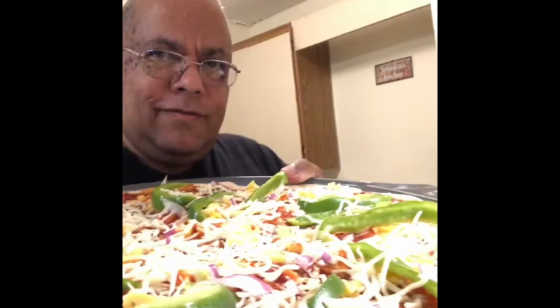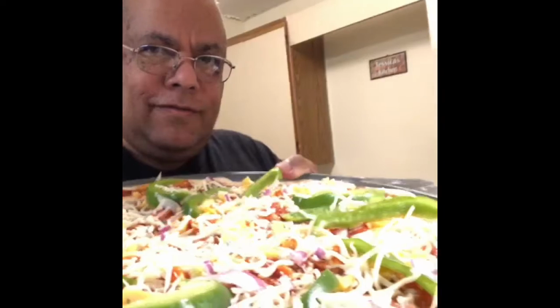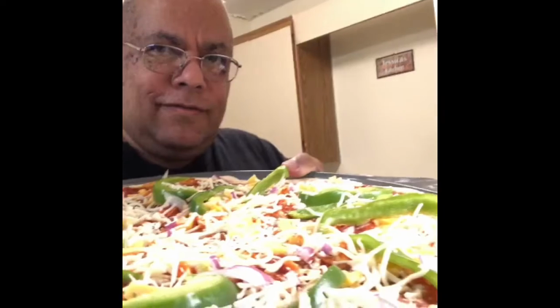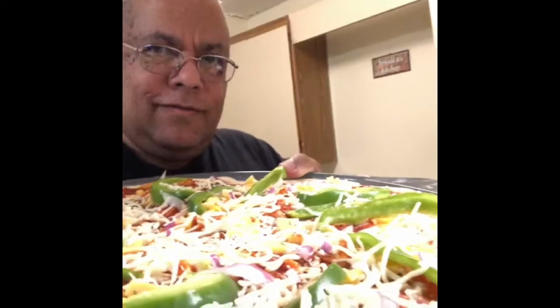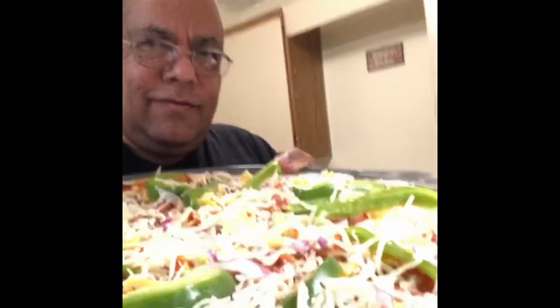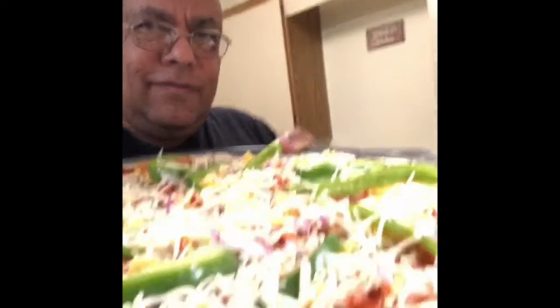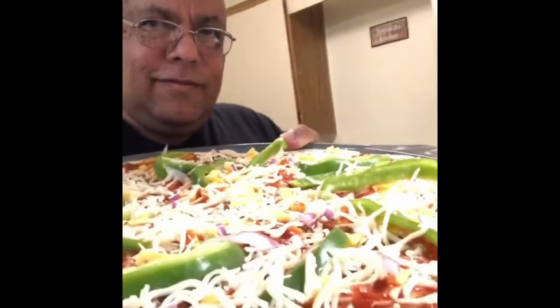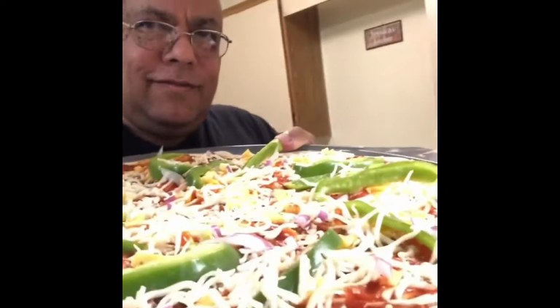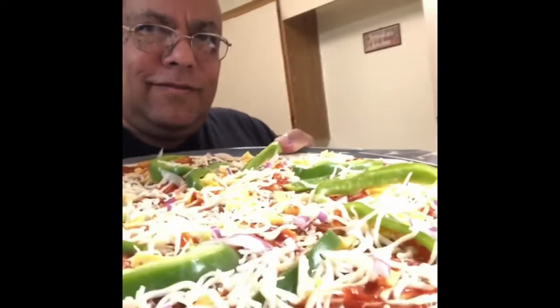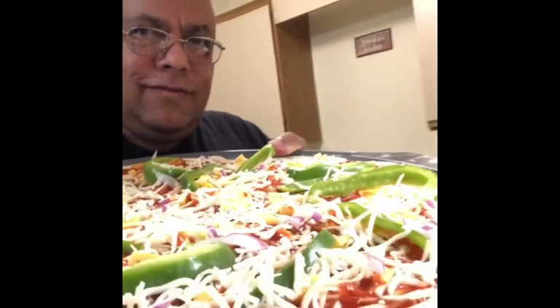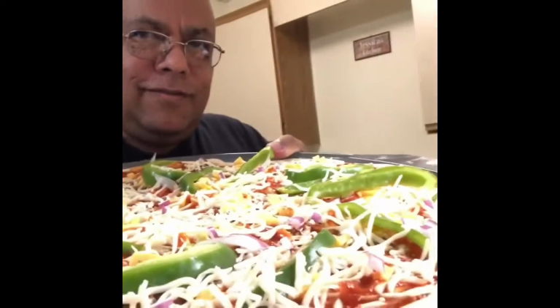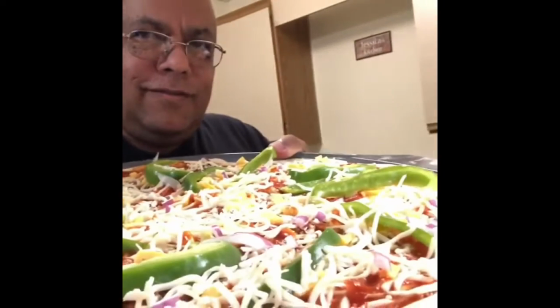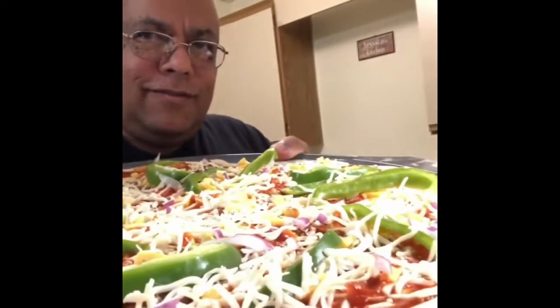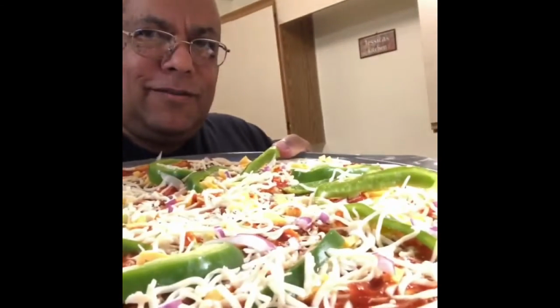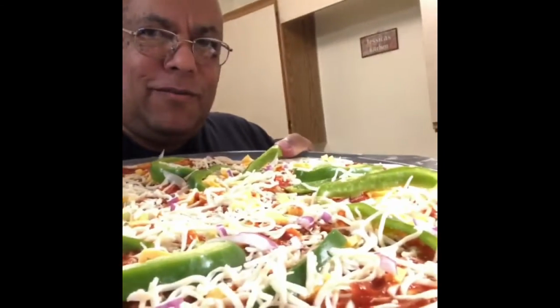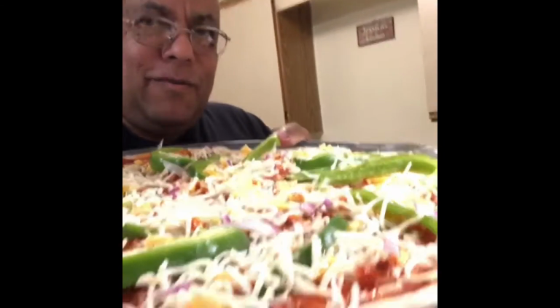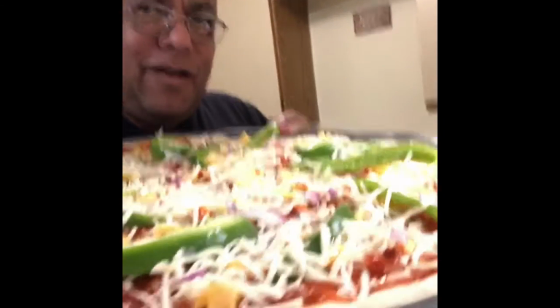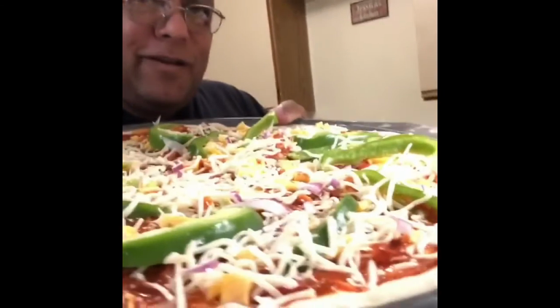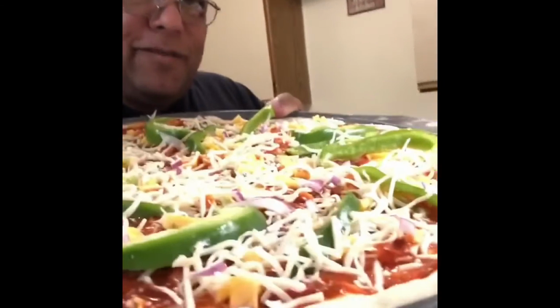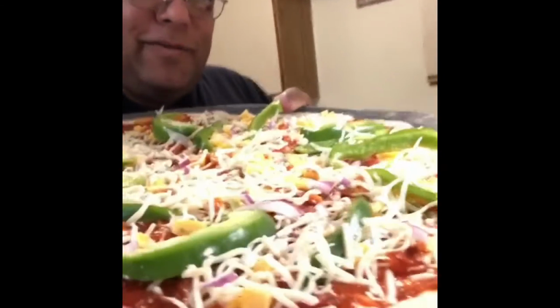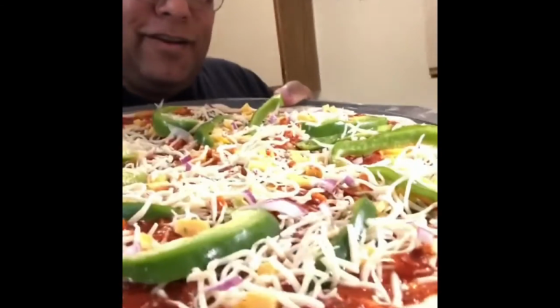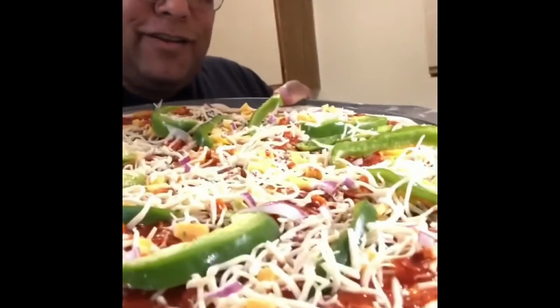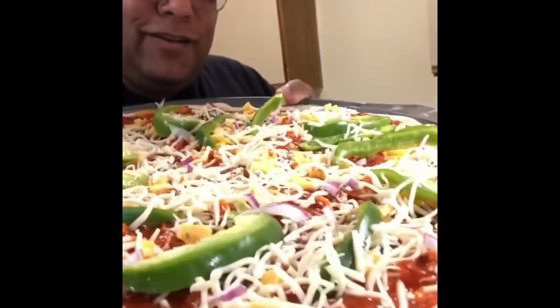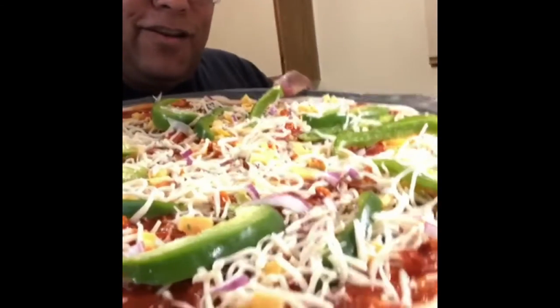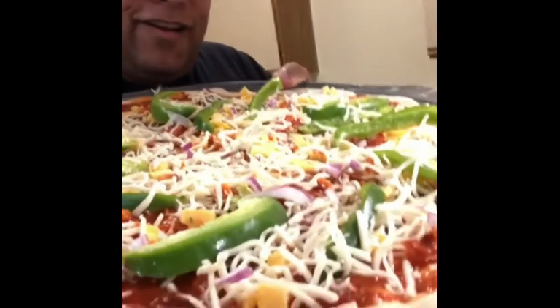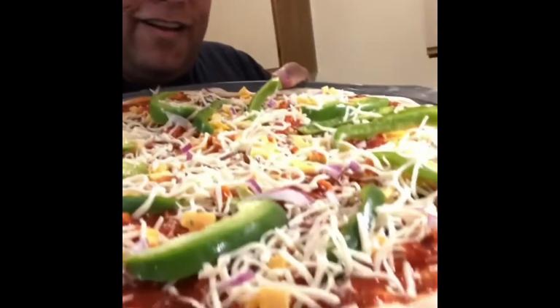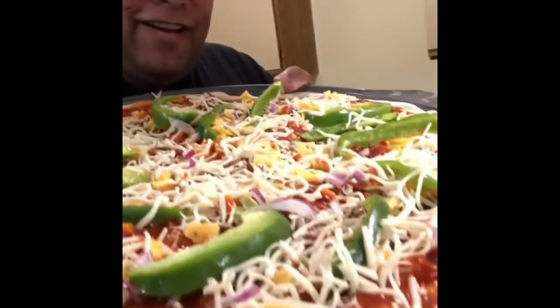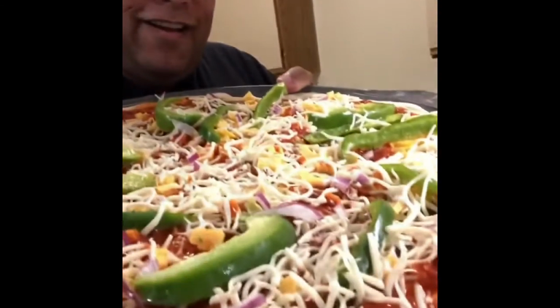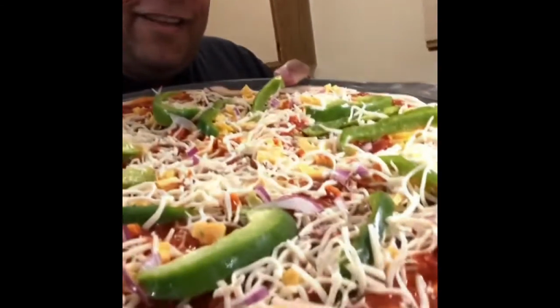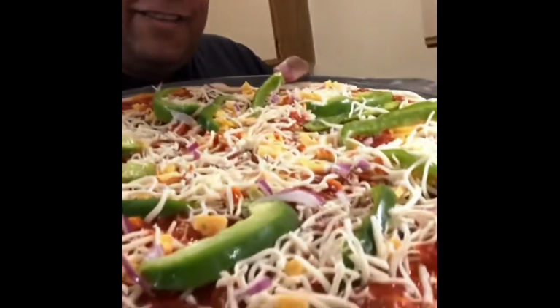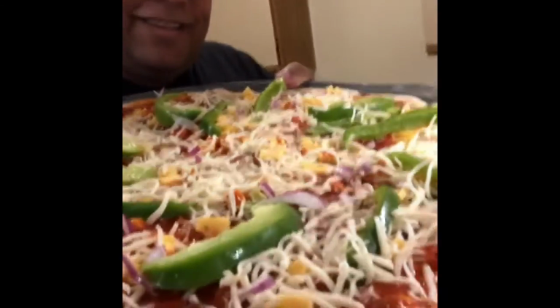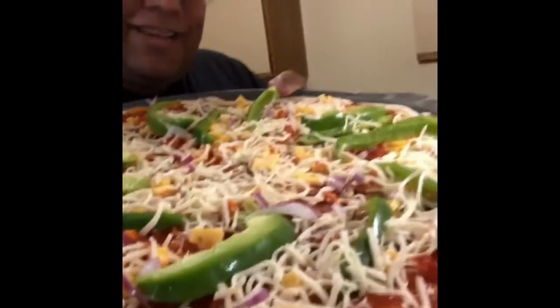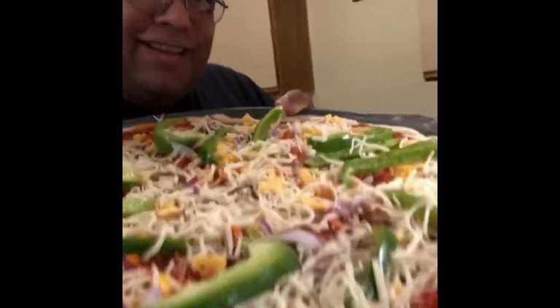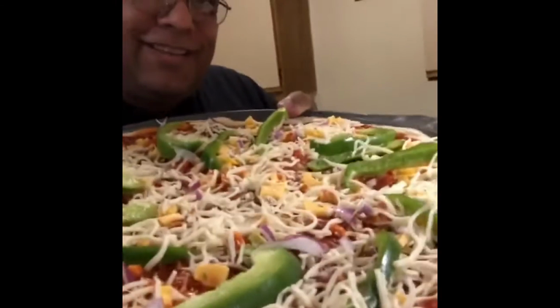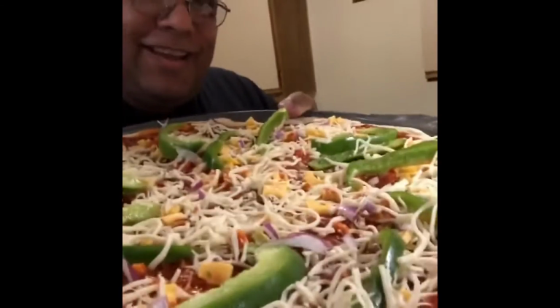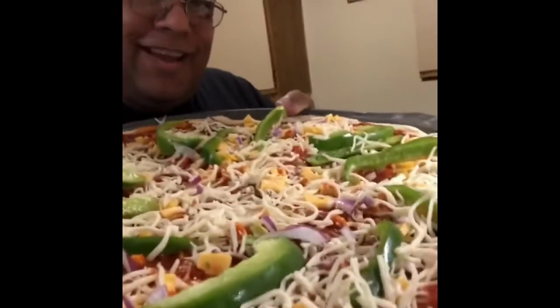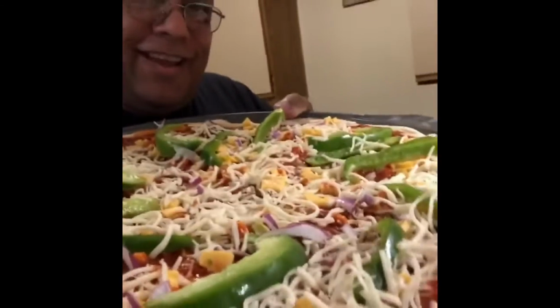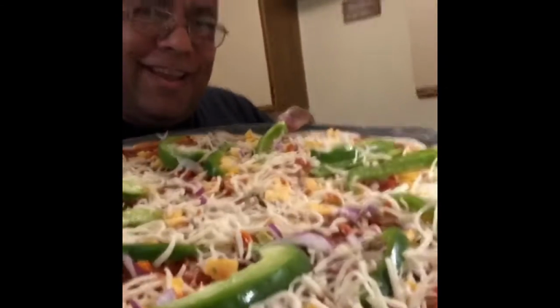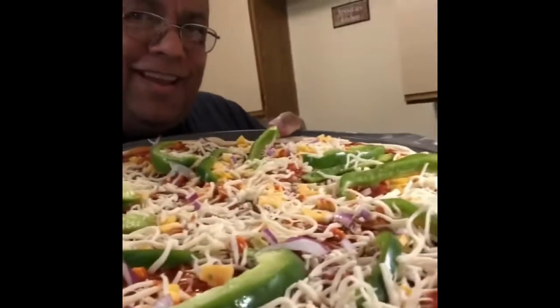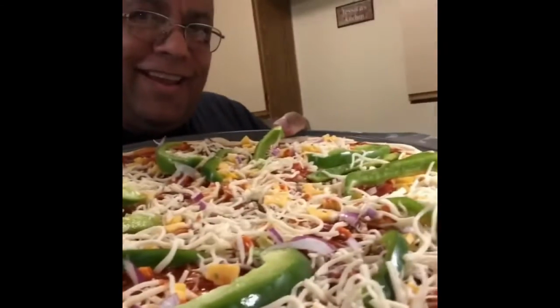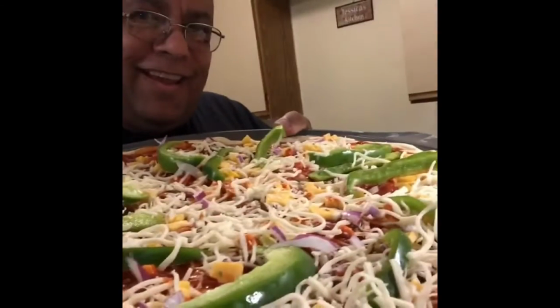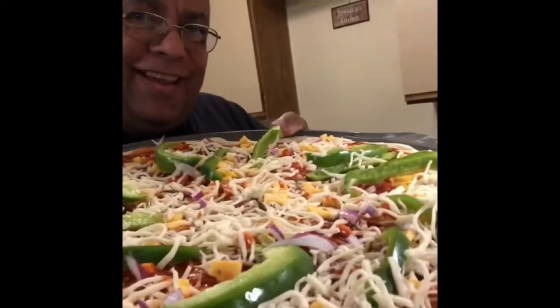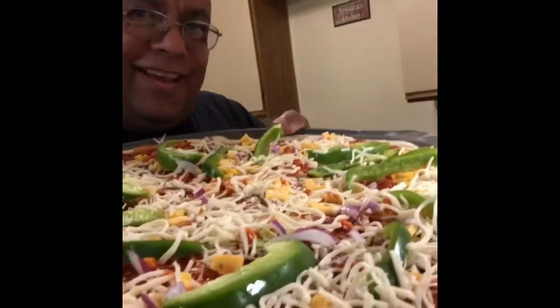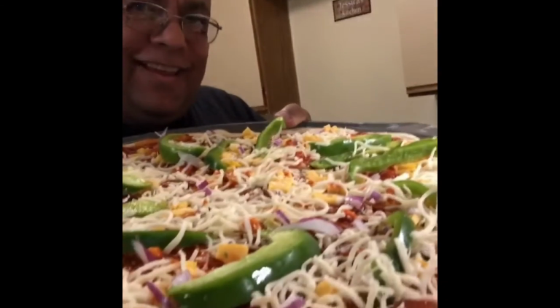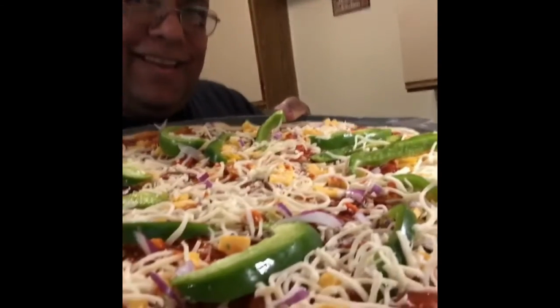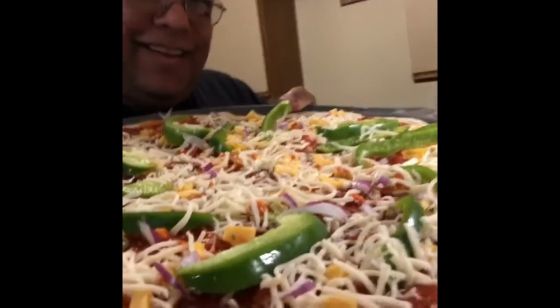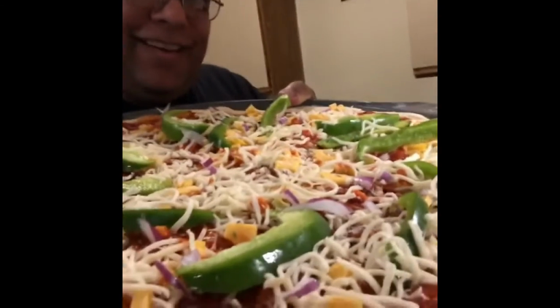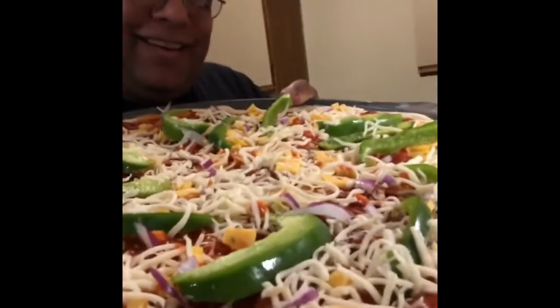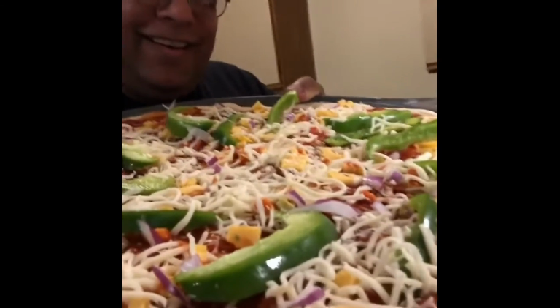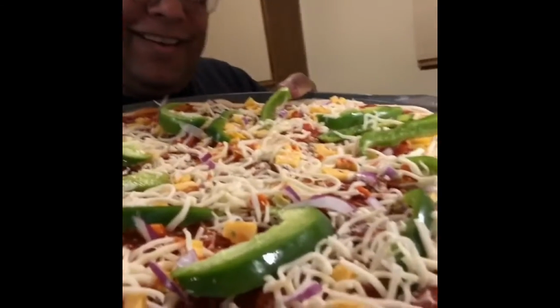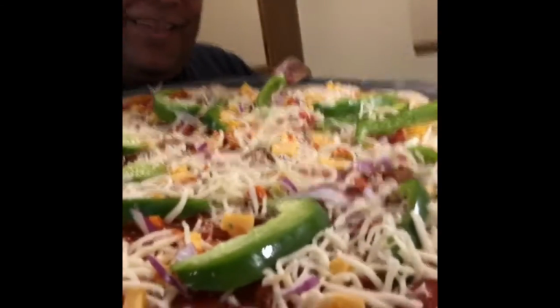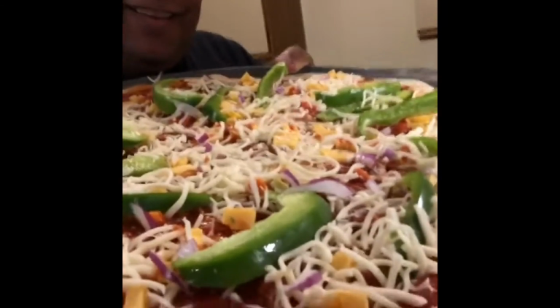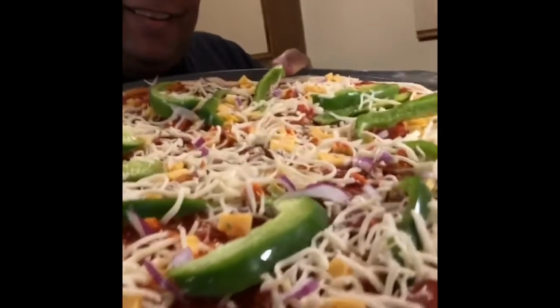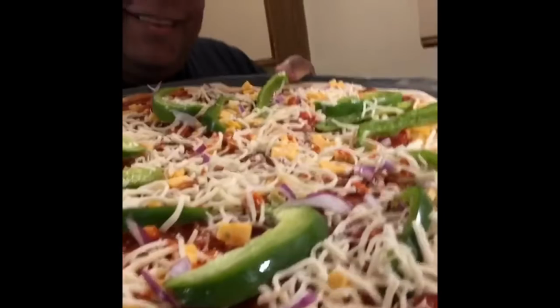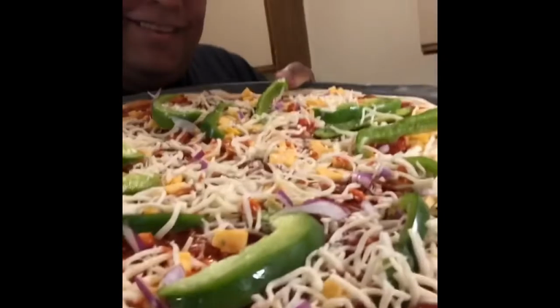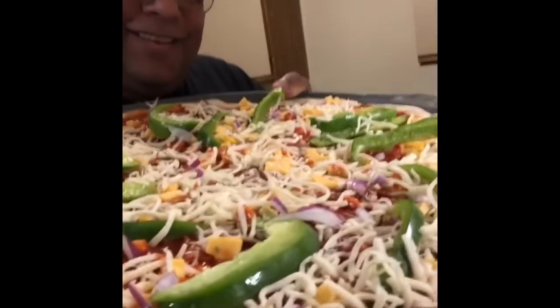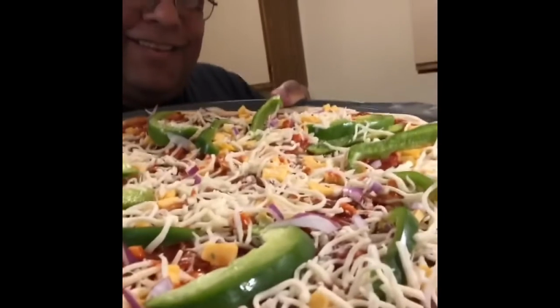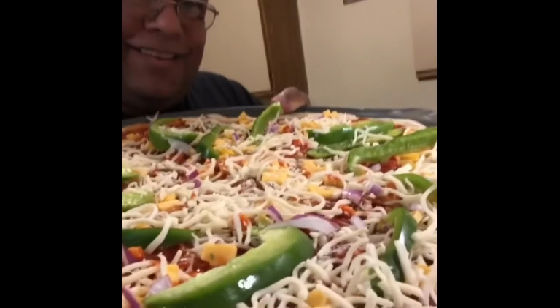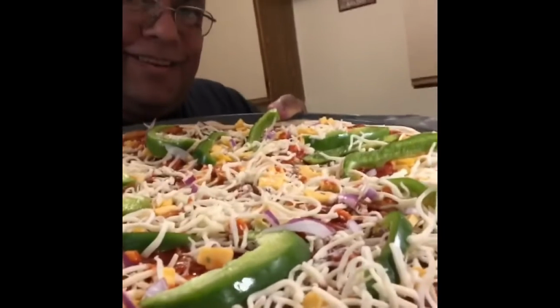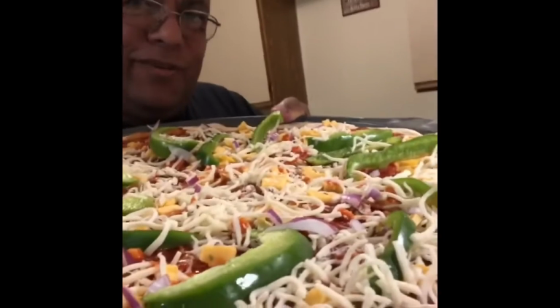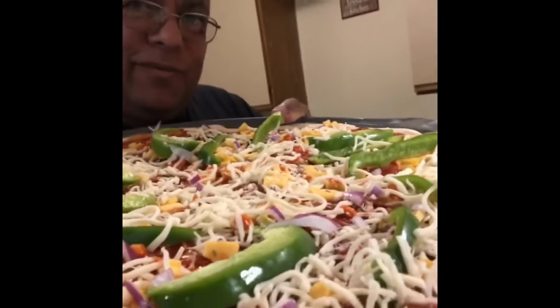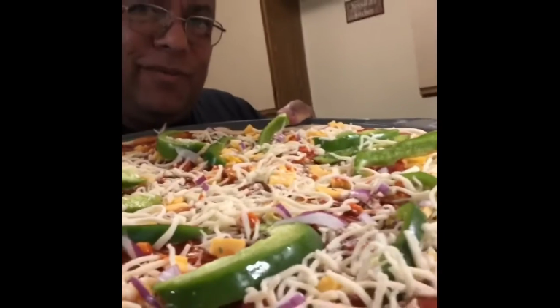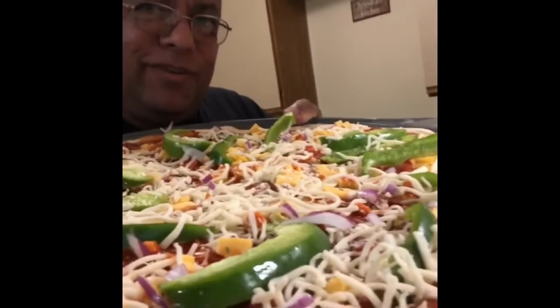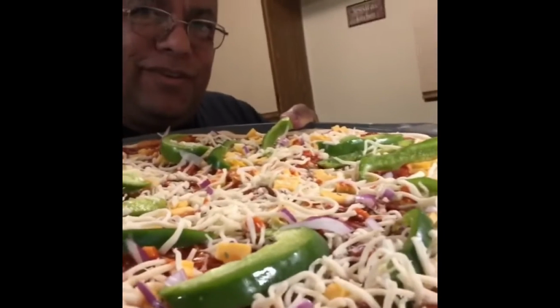Welcome to Claude's Kitchen! Hope you enjoy!